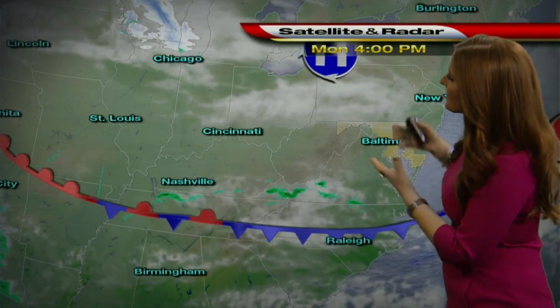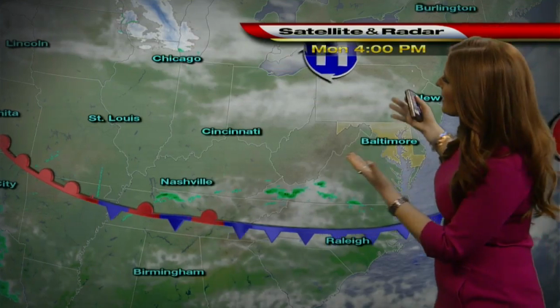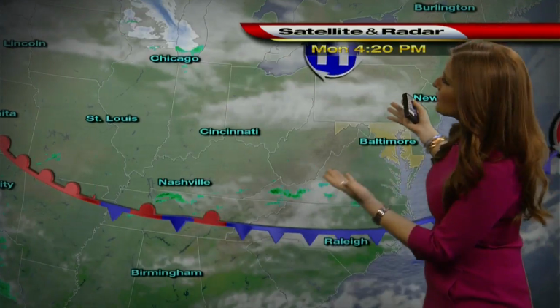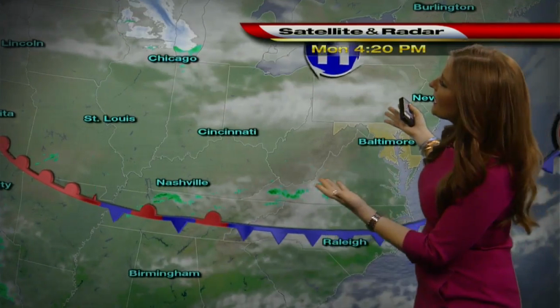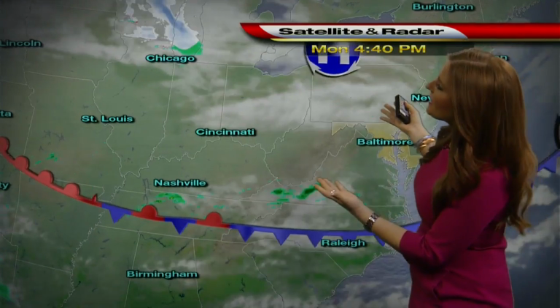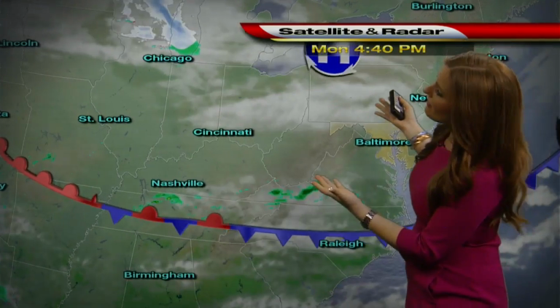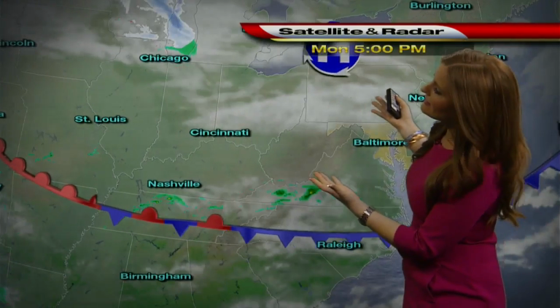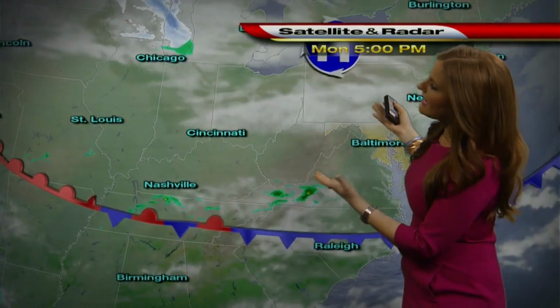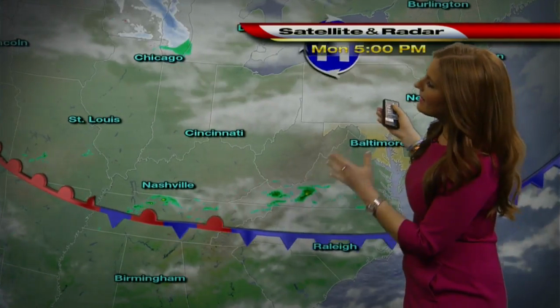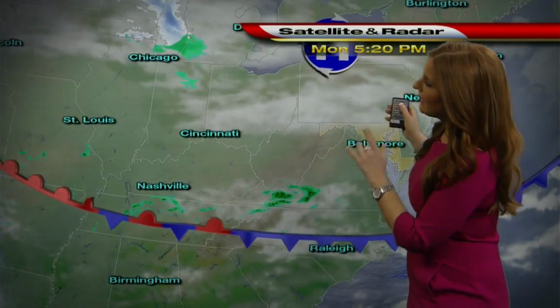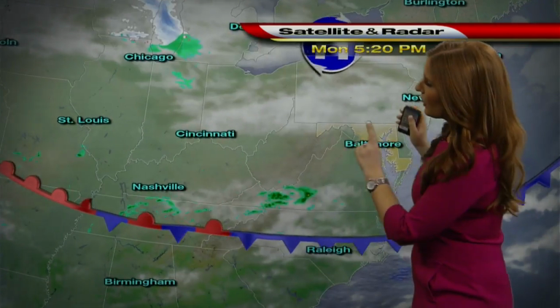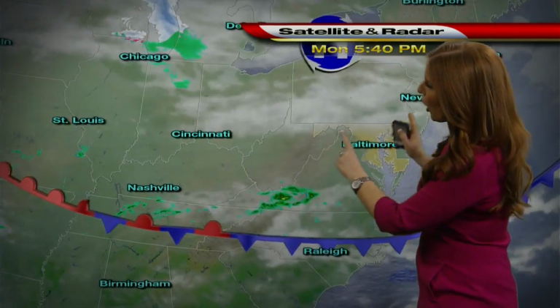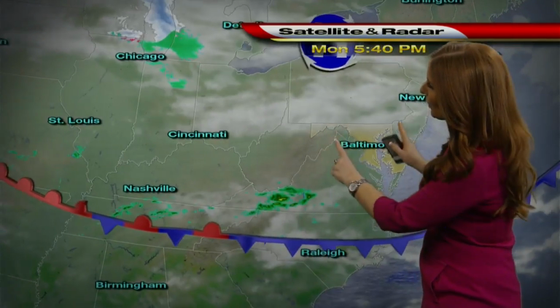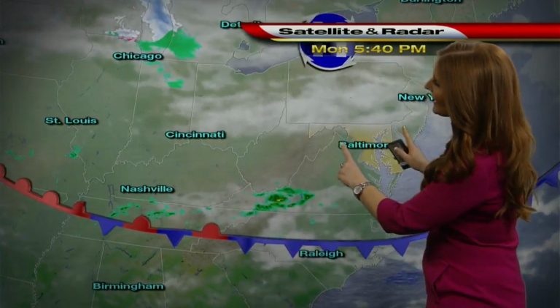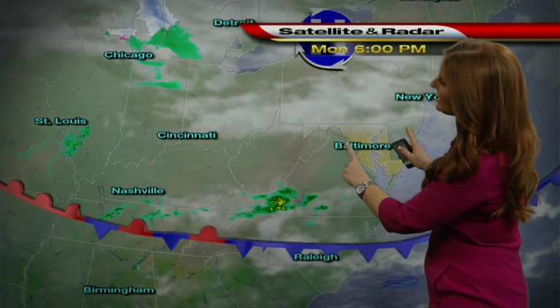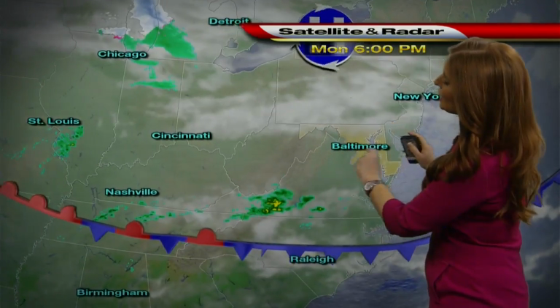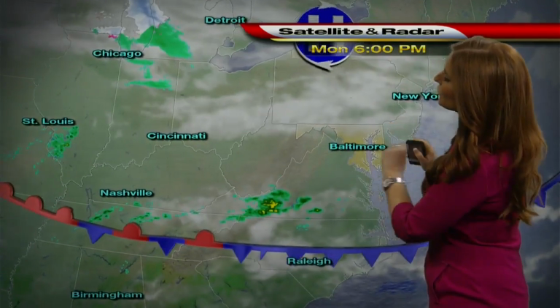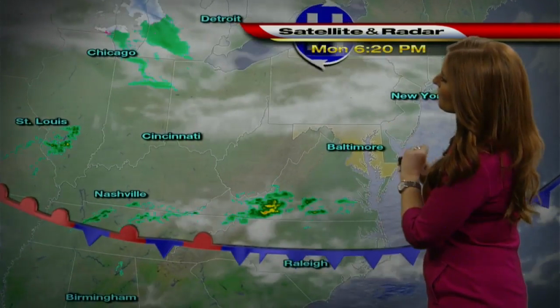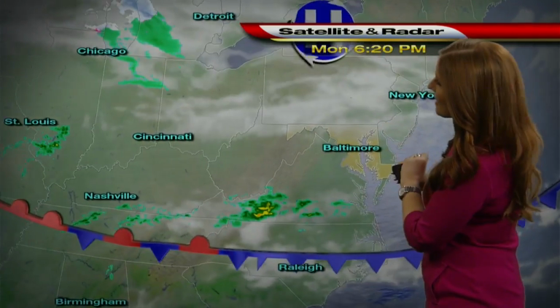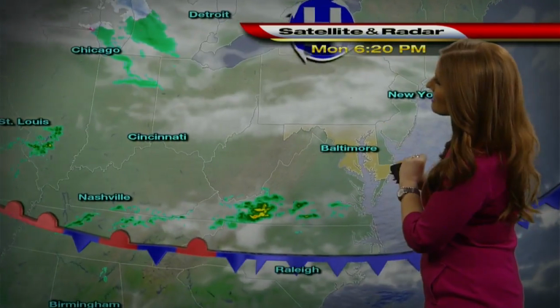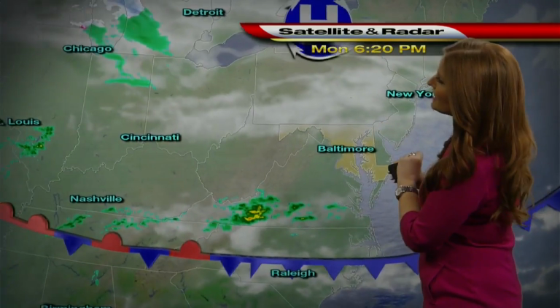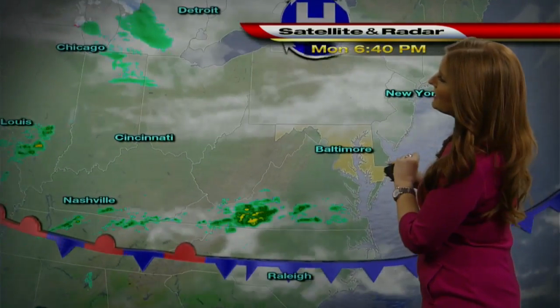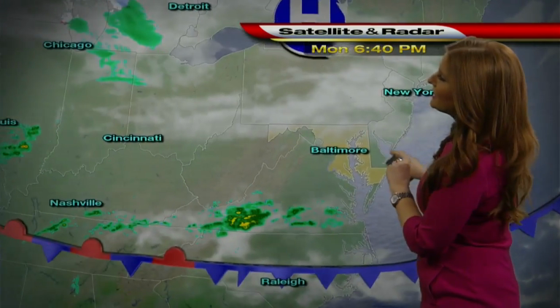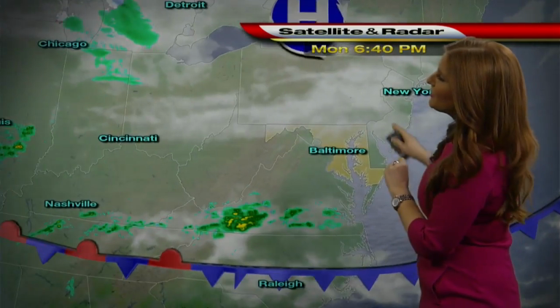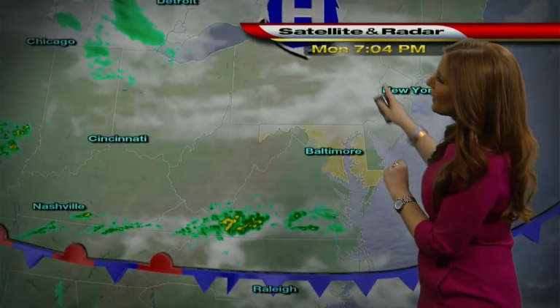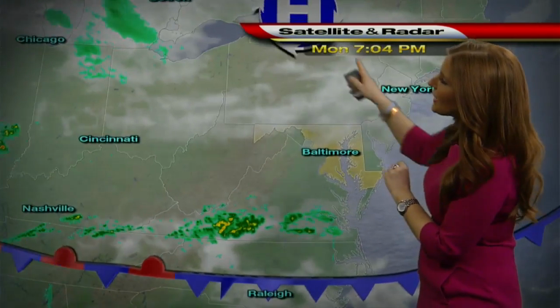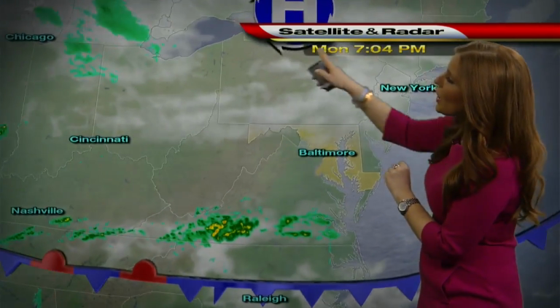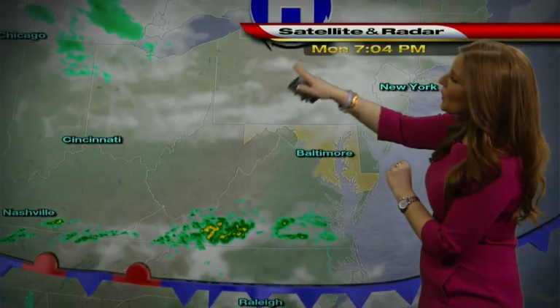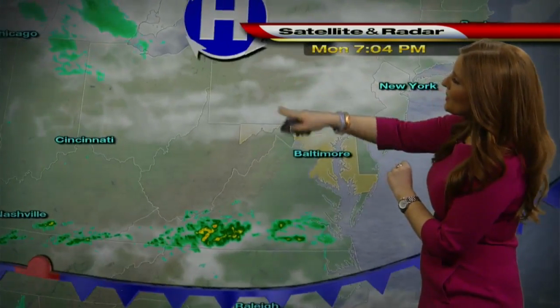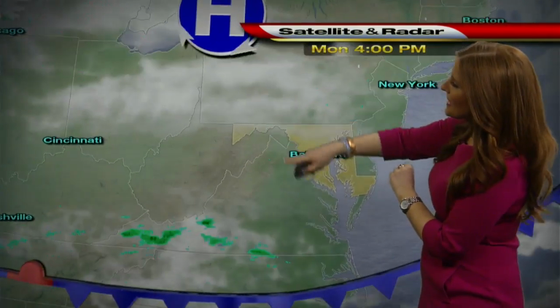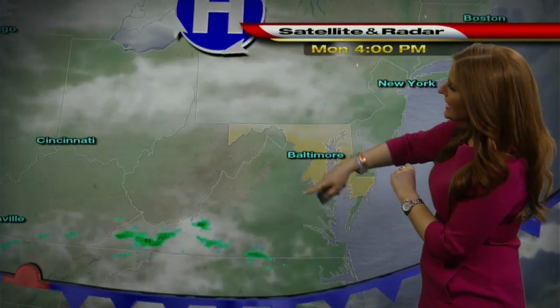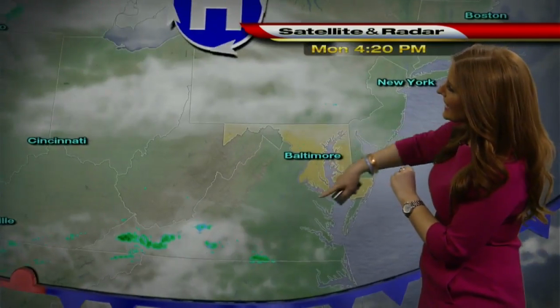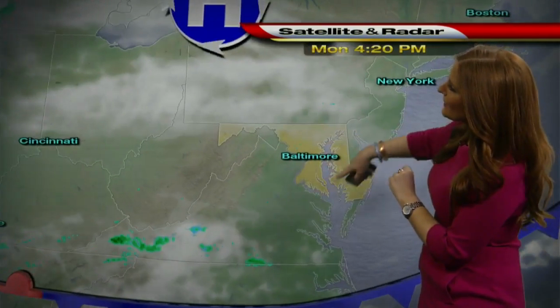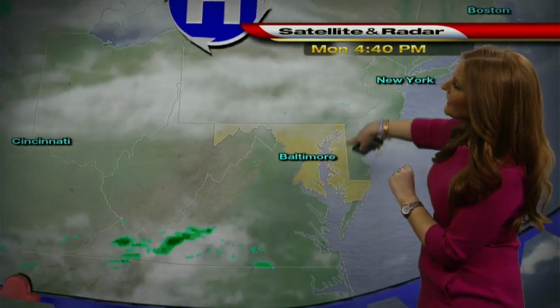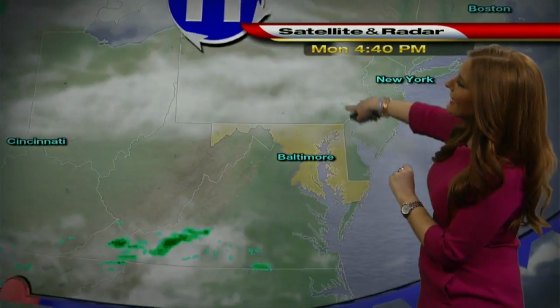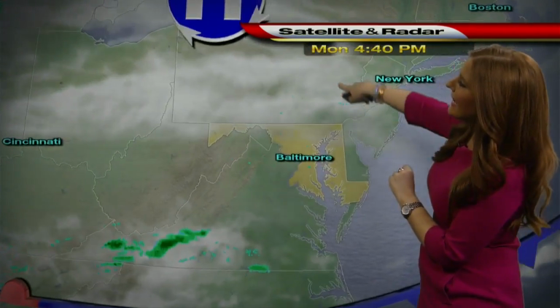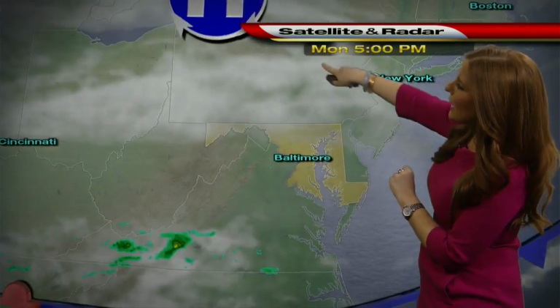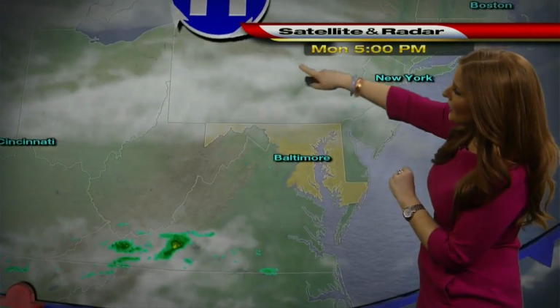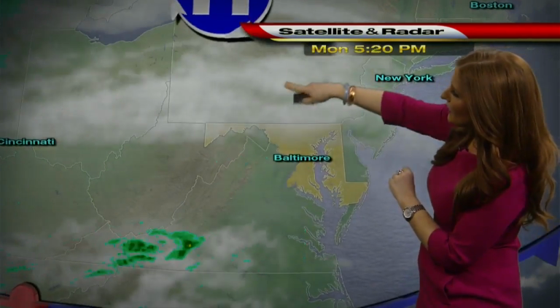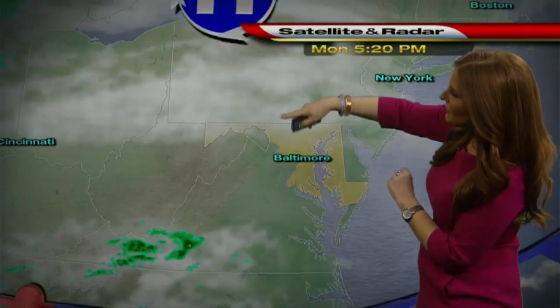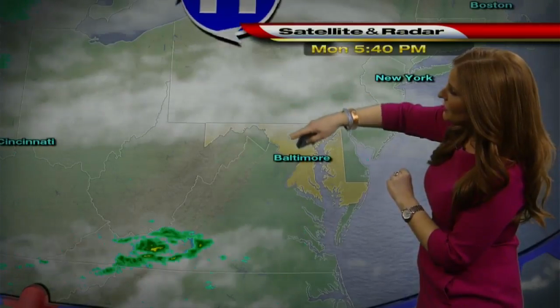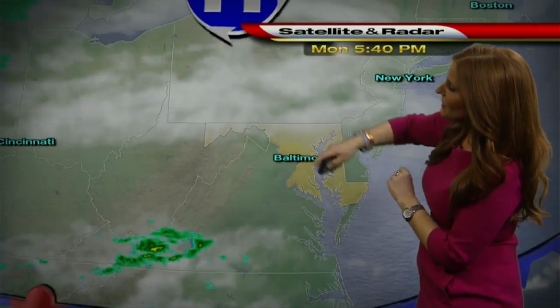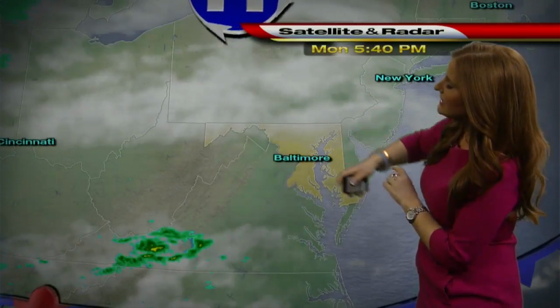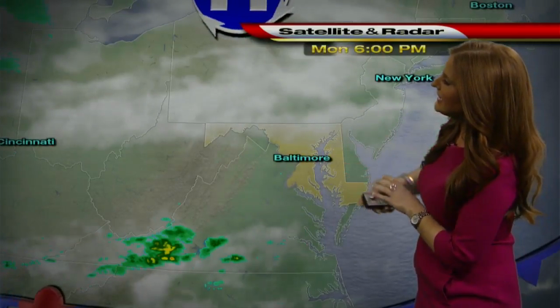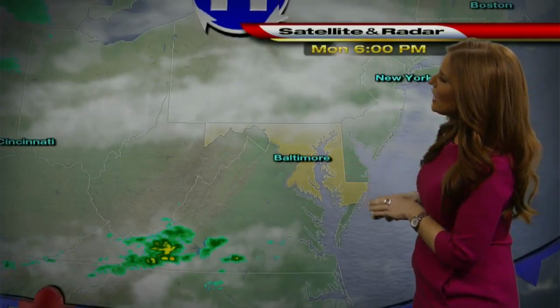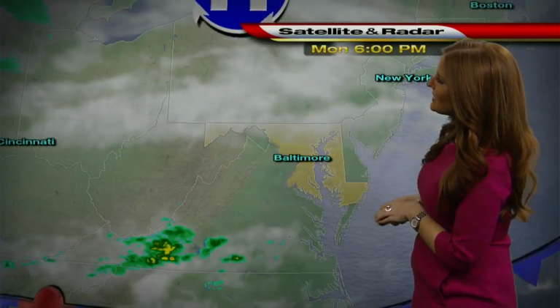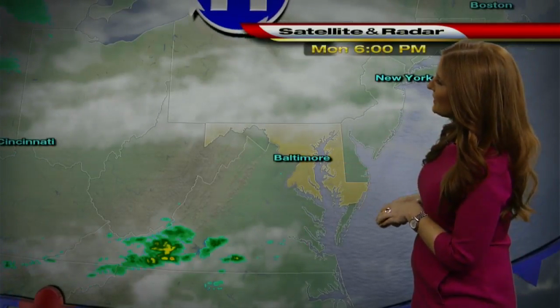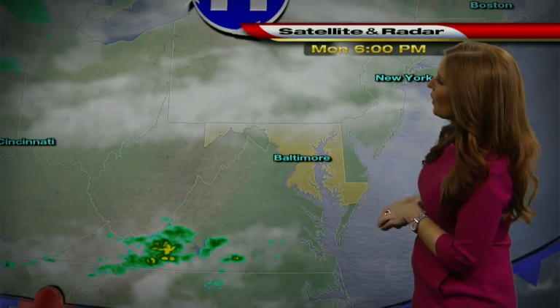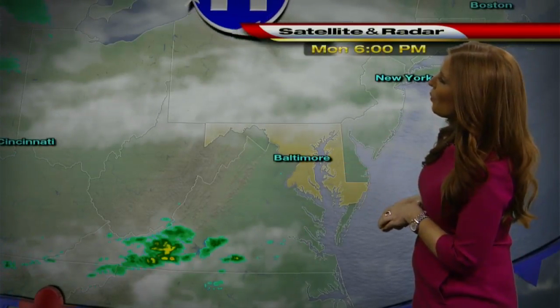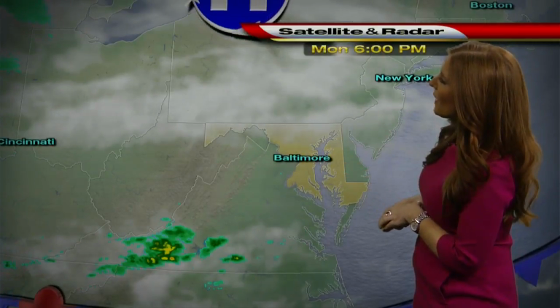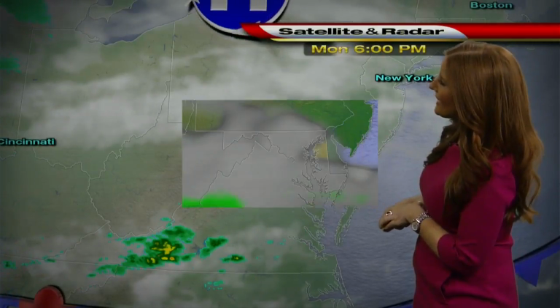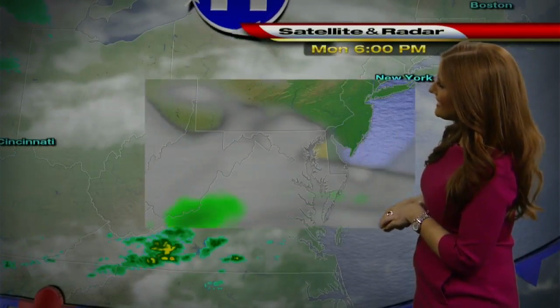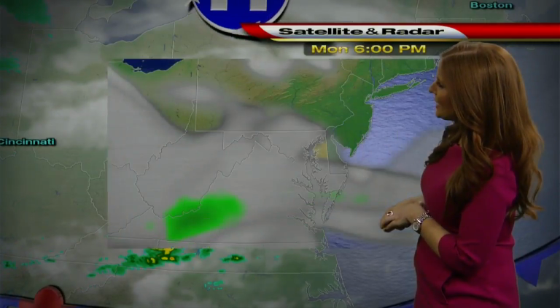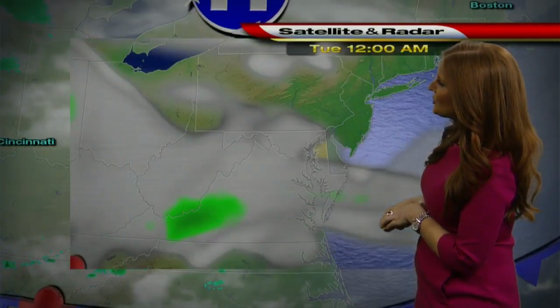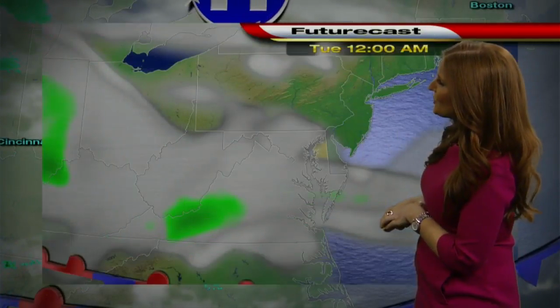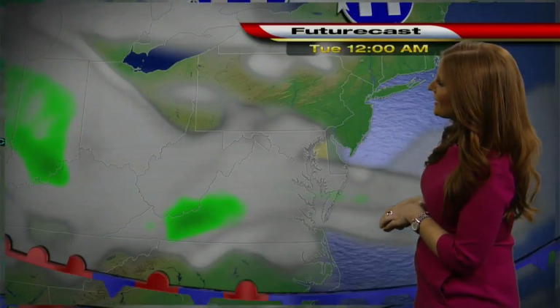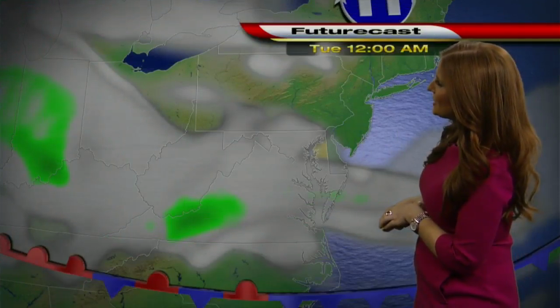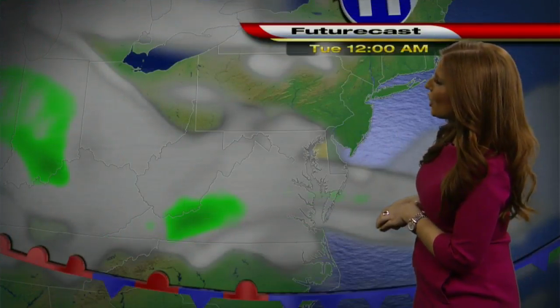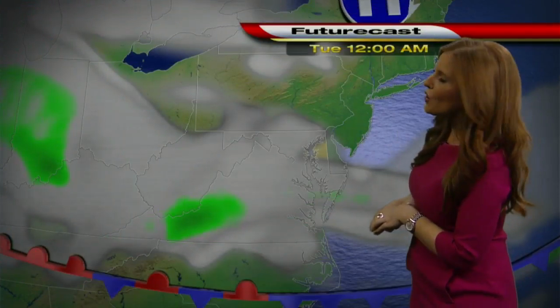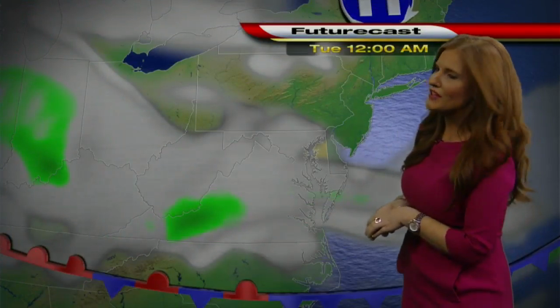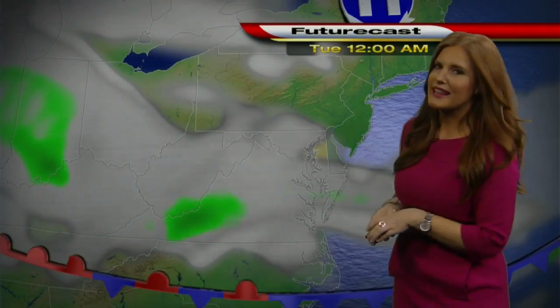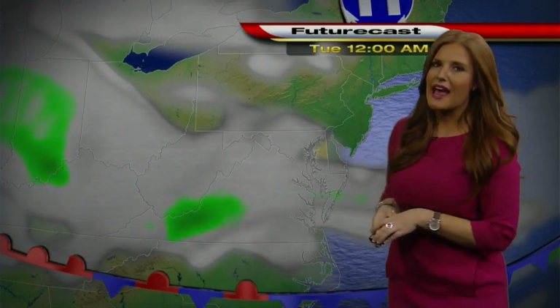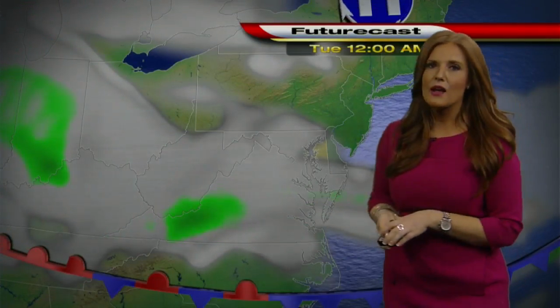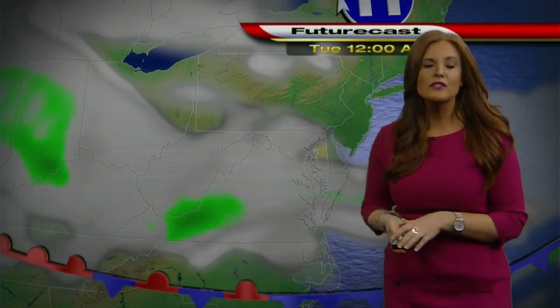Now the radar and satellite — all we can see over Maryland at this point would be the lovely cloud cover. You can see lots of white there showing us all the clouds.